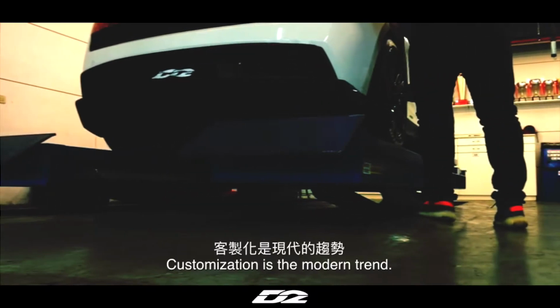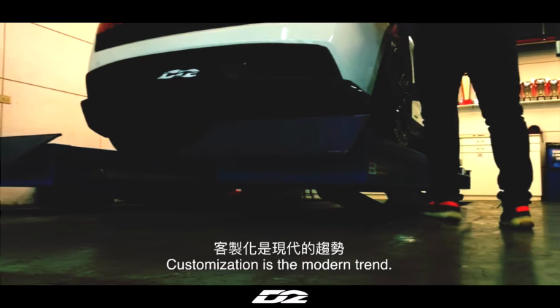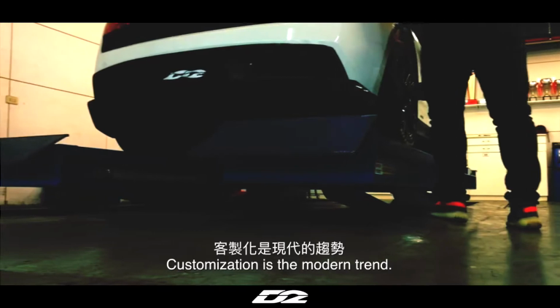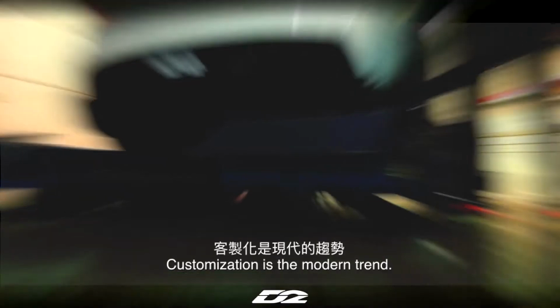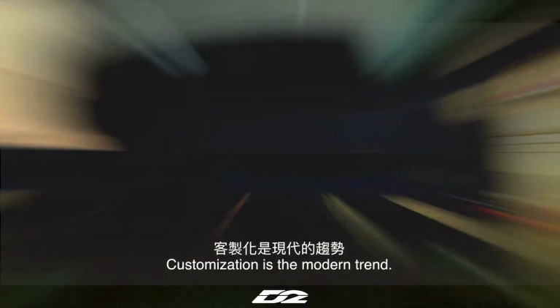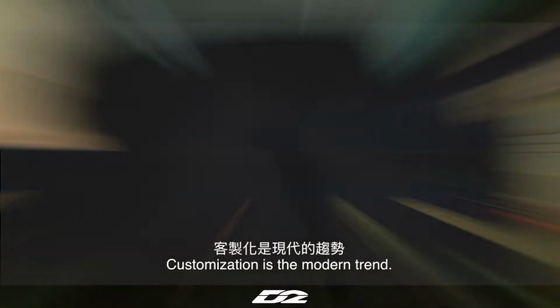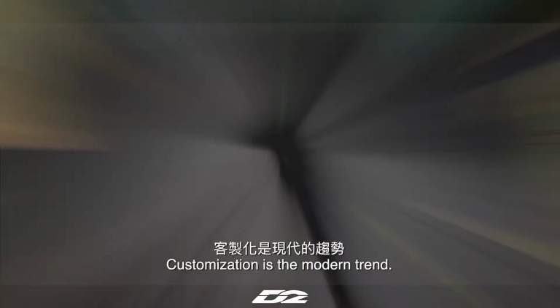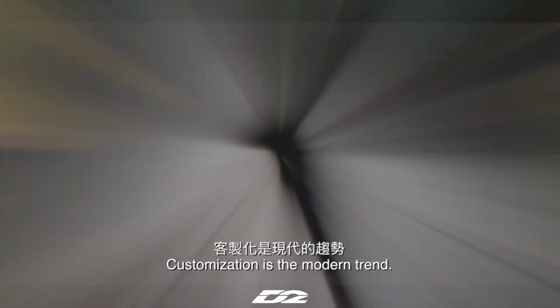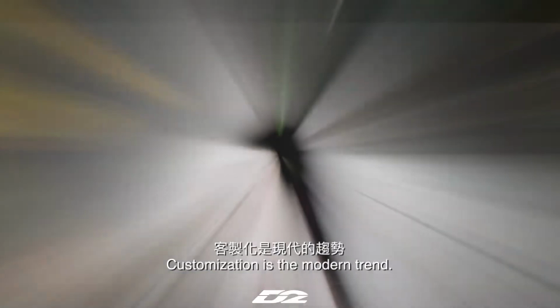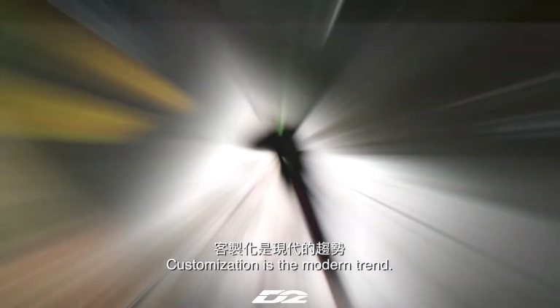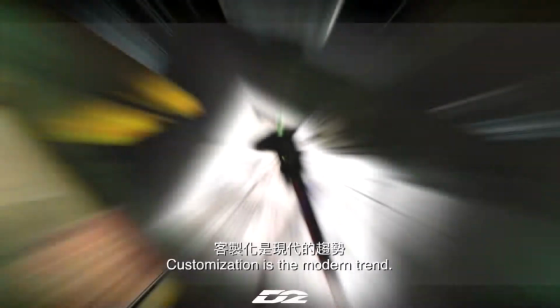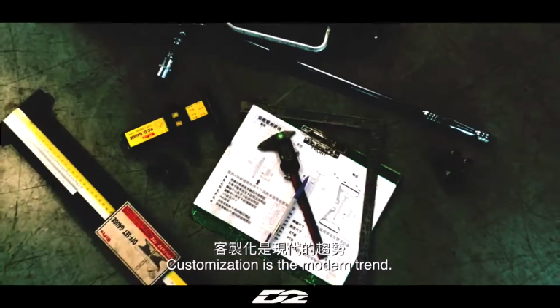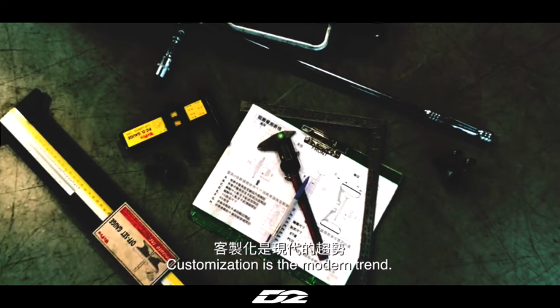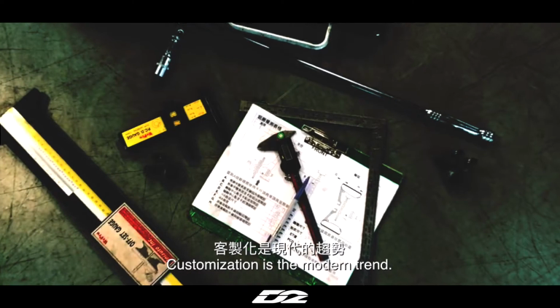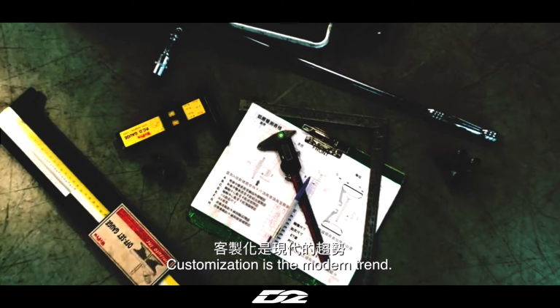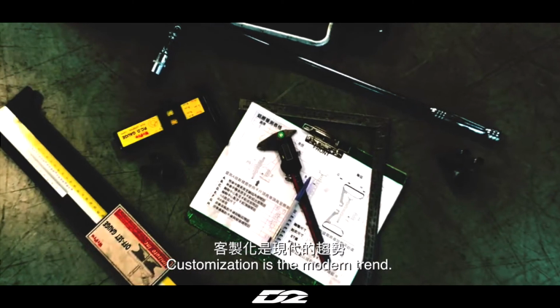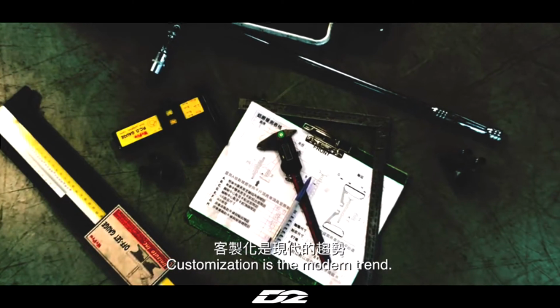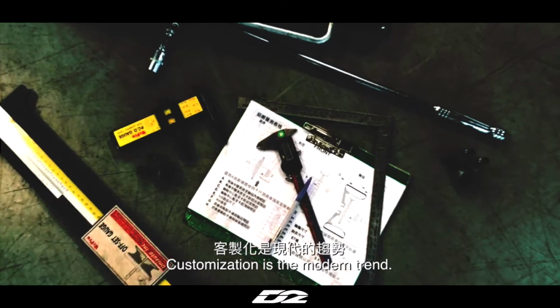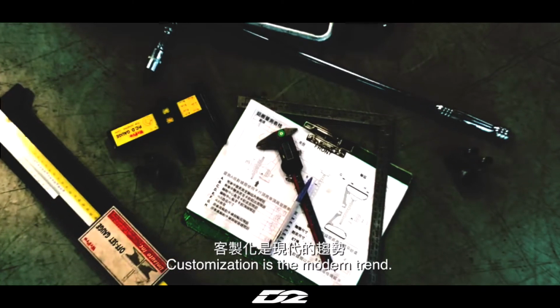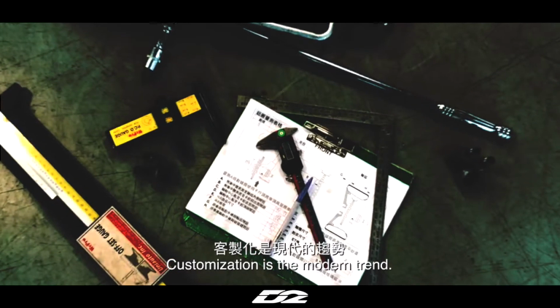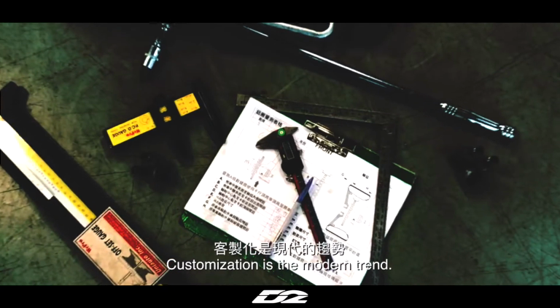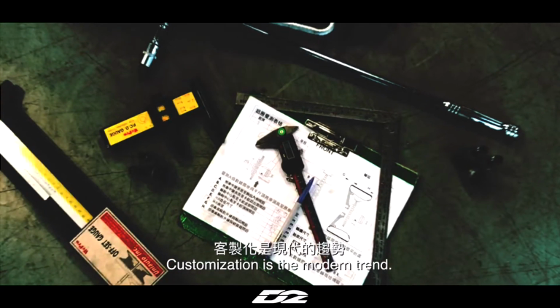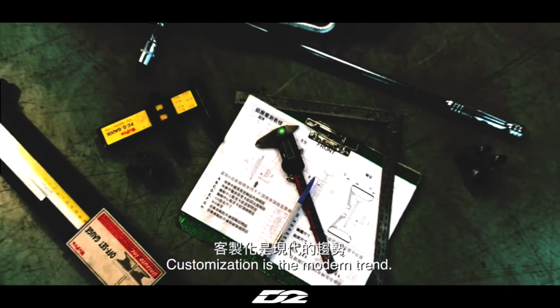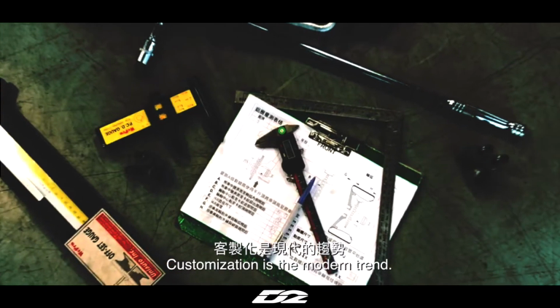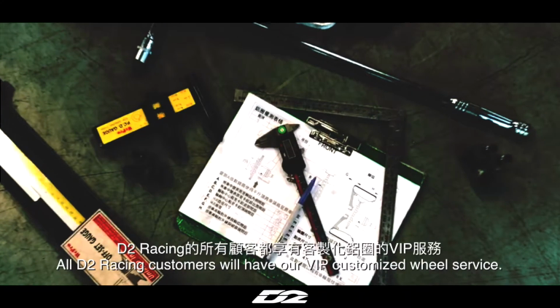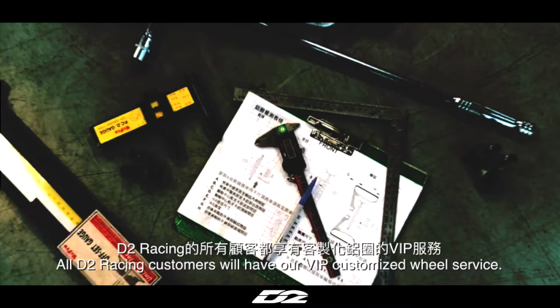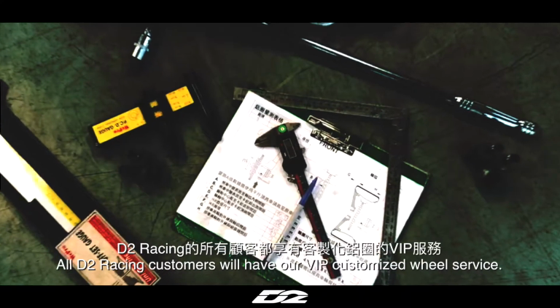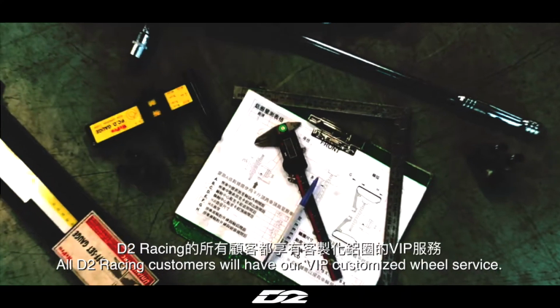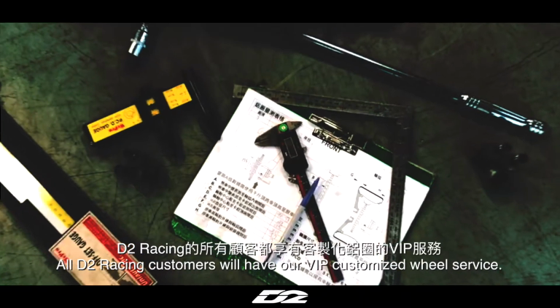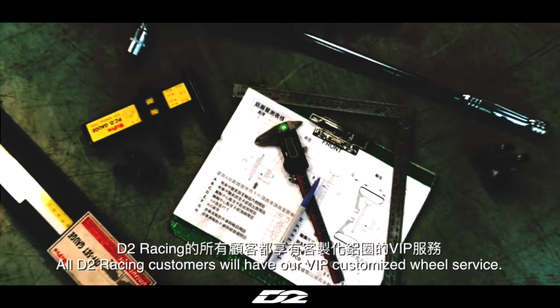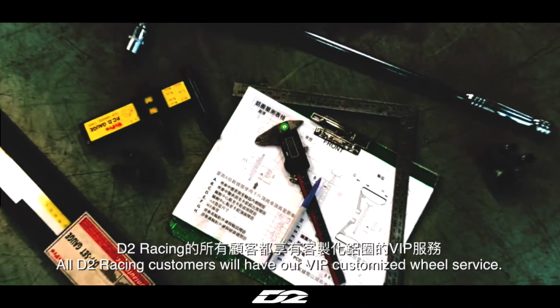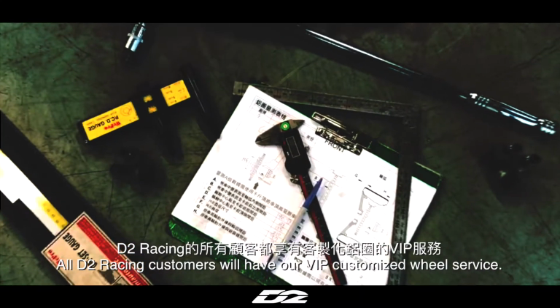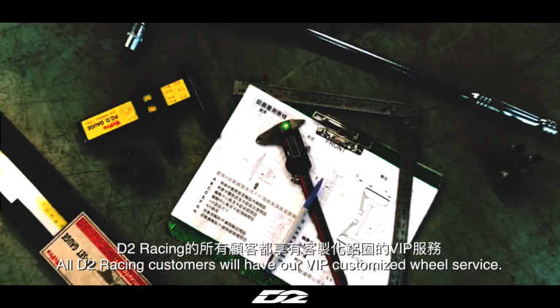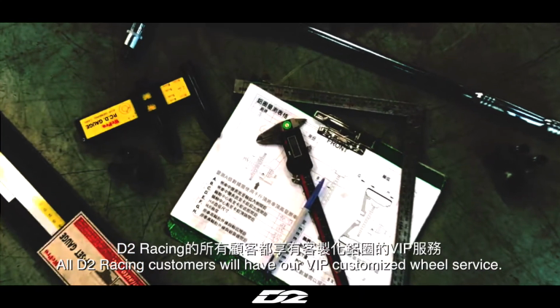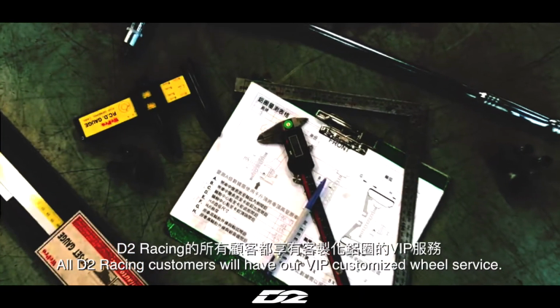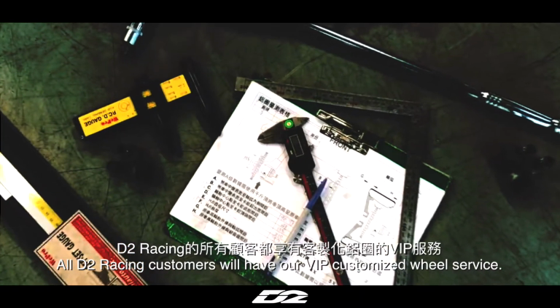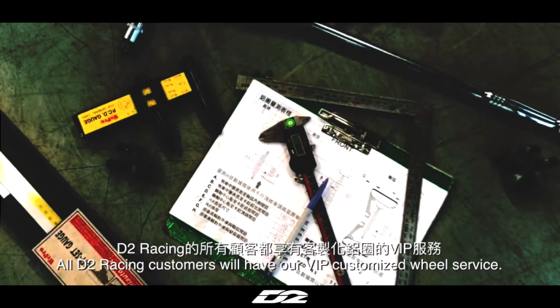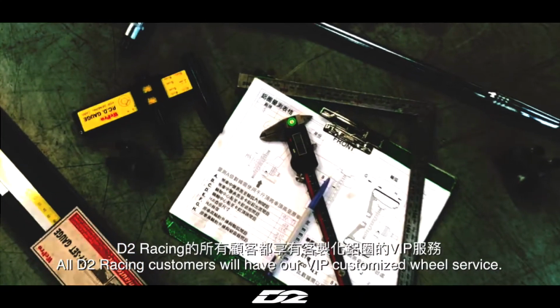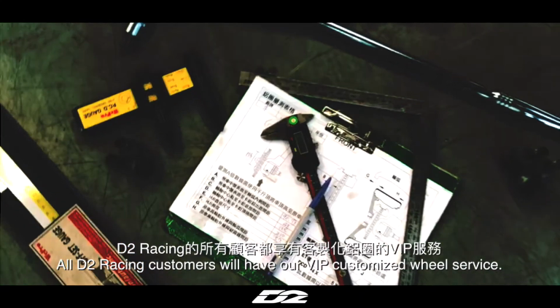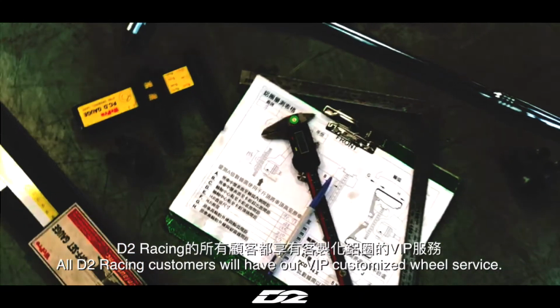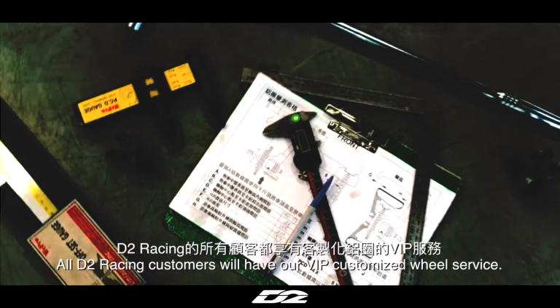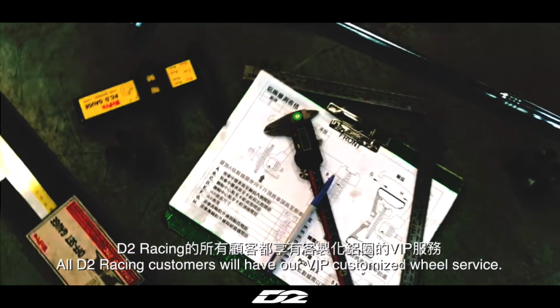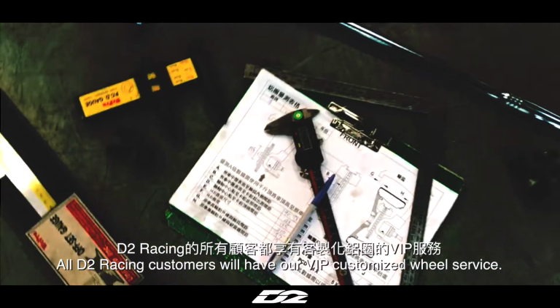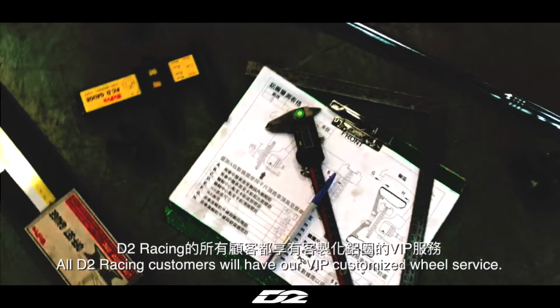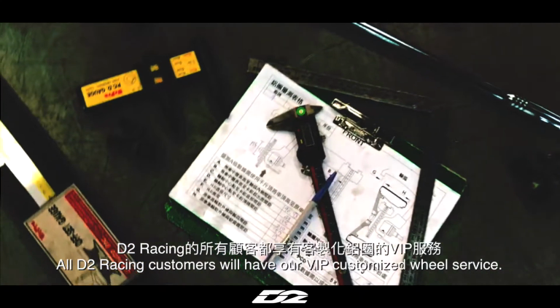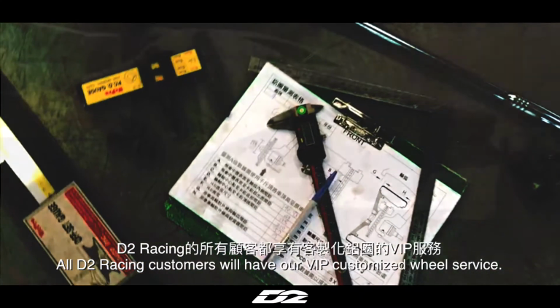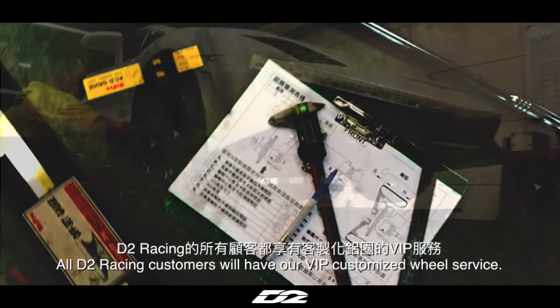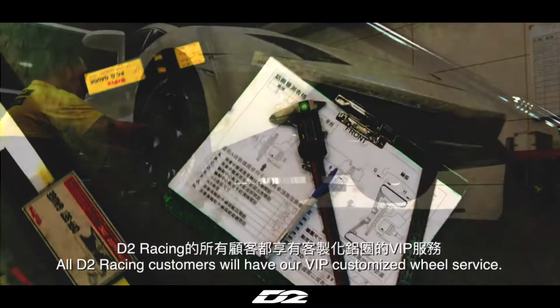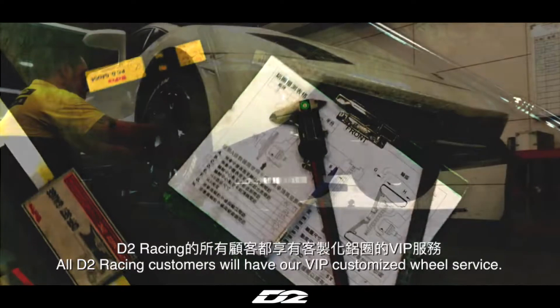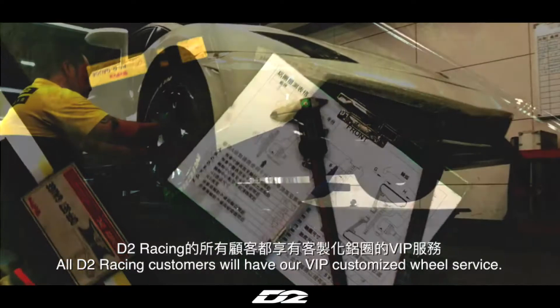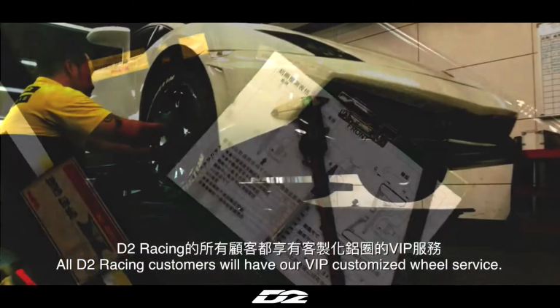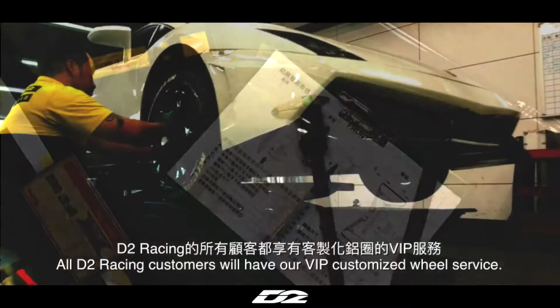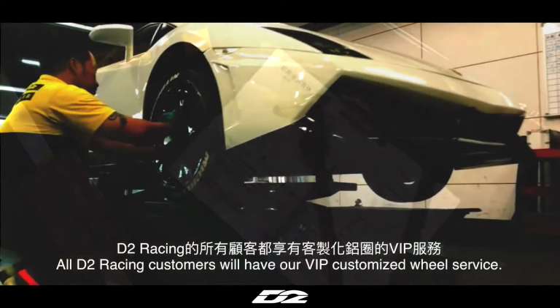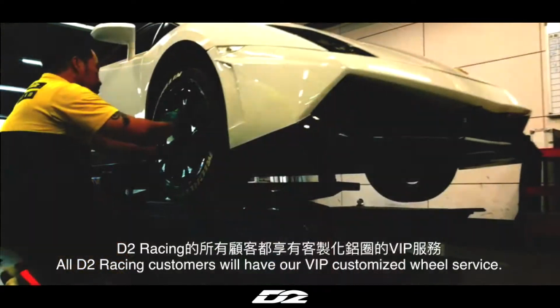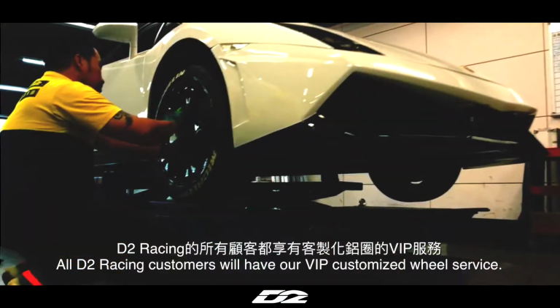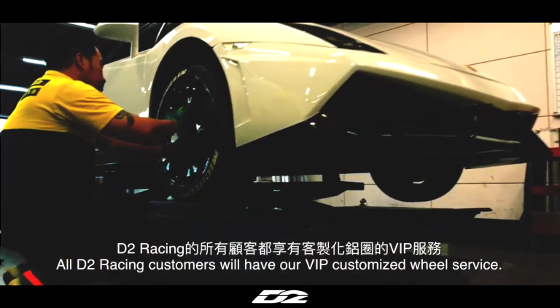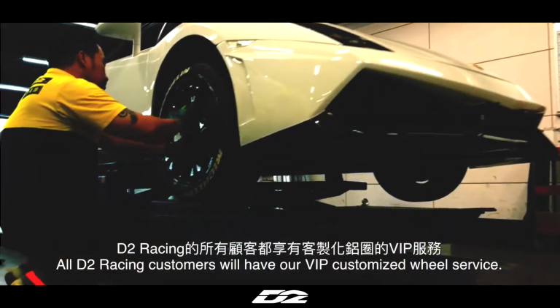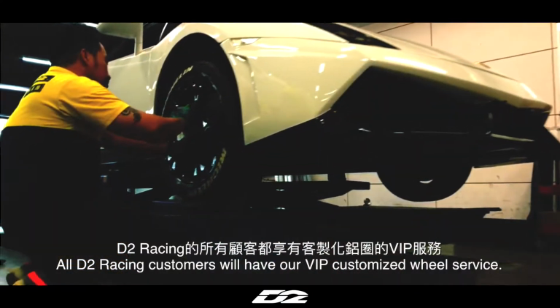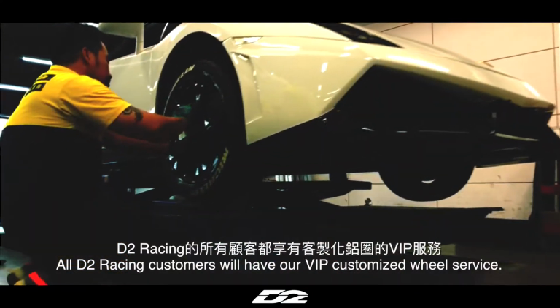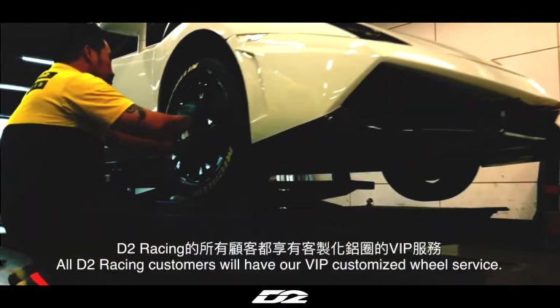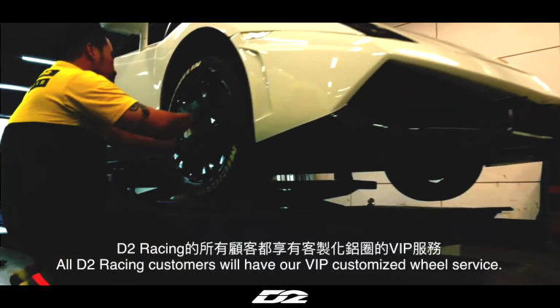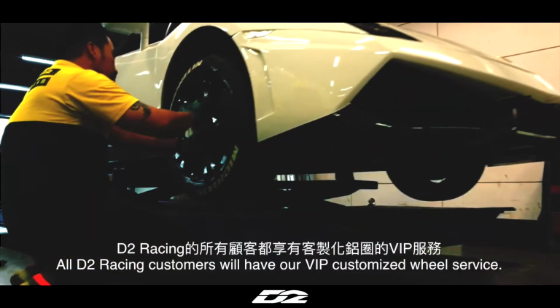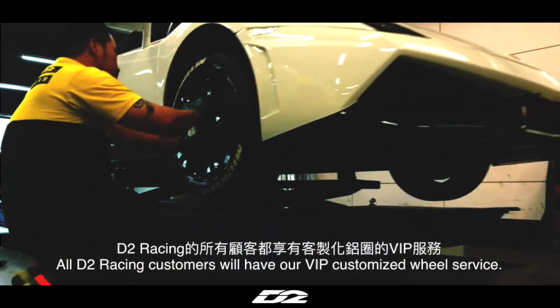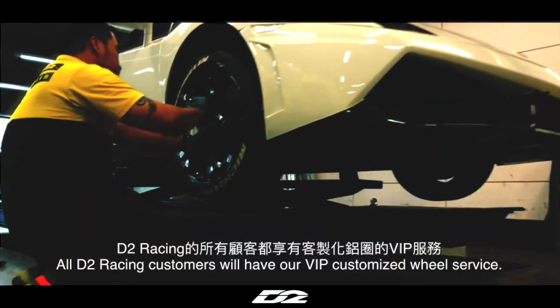Customization is the modern trend. All D2 Racing customers will have our VIP customized wheel service.